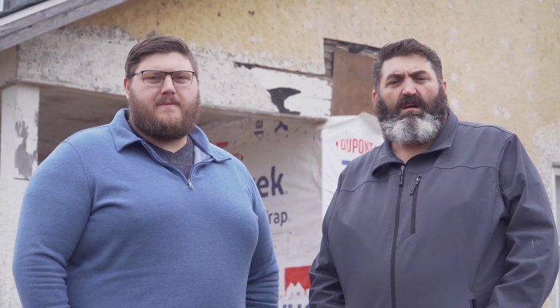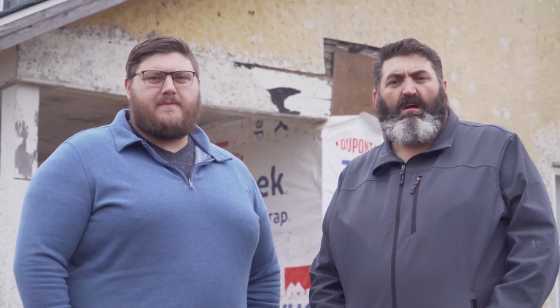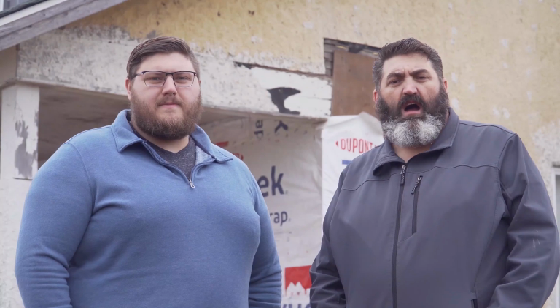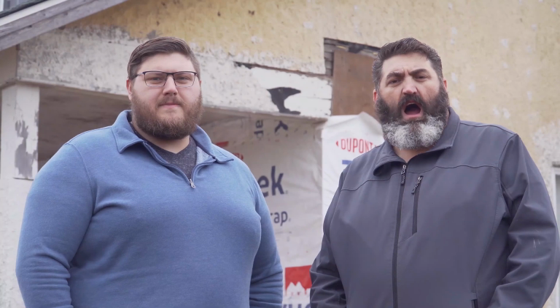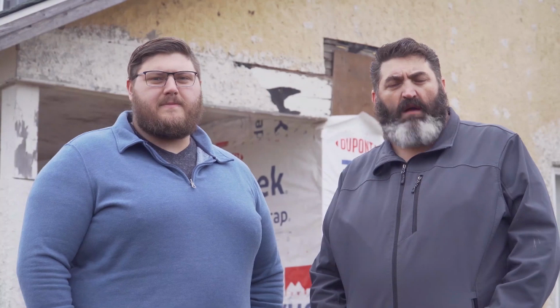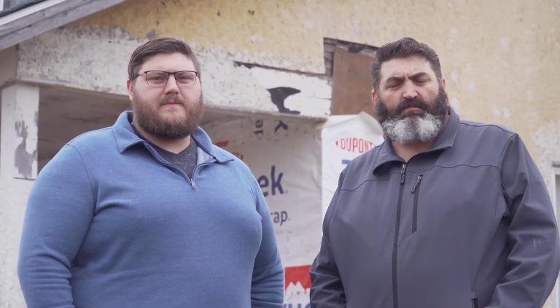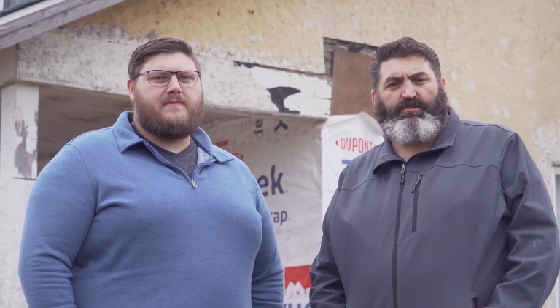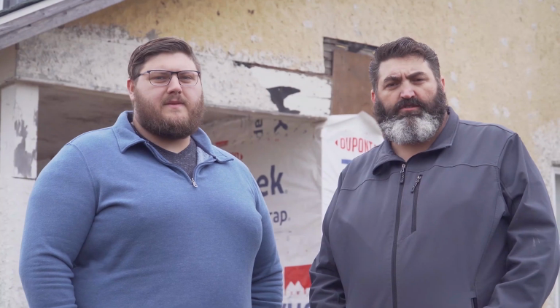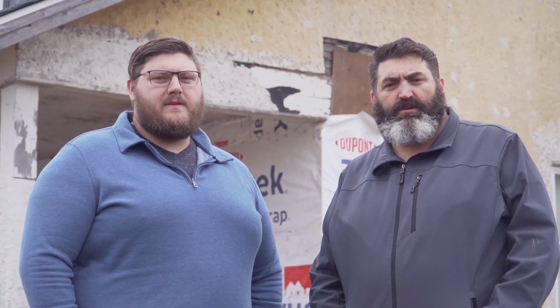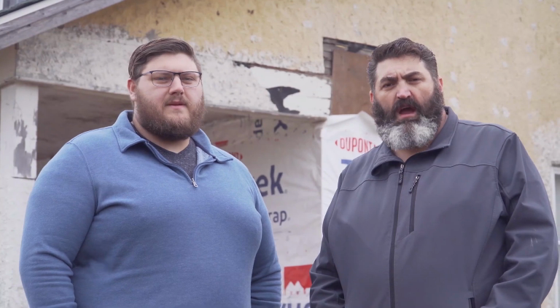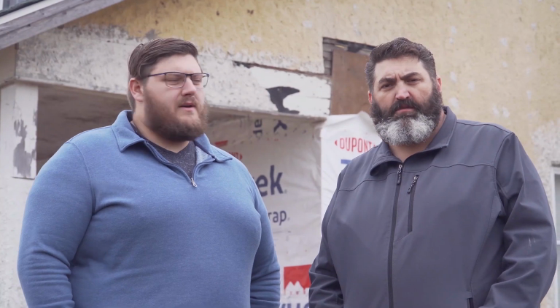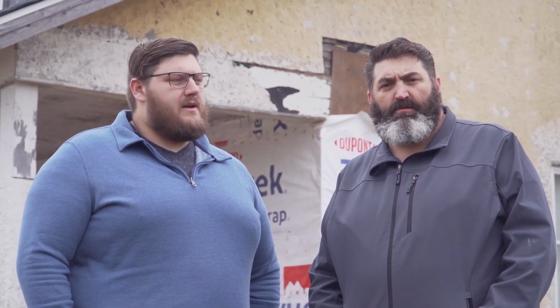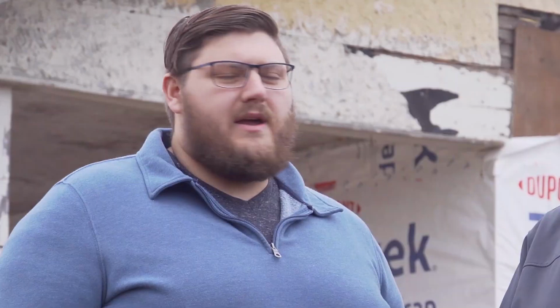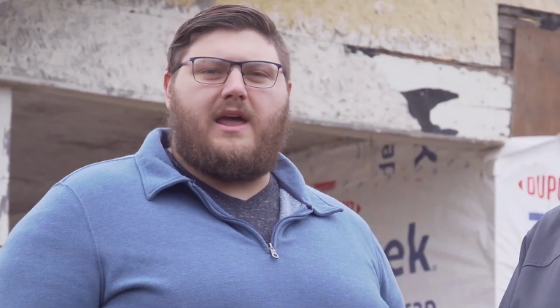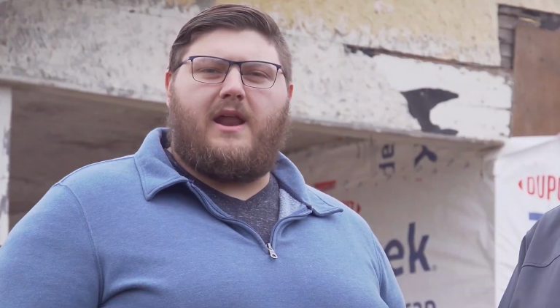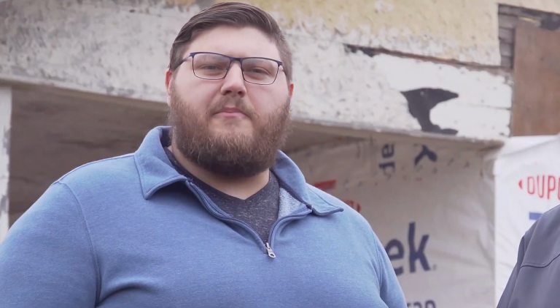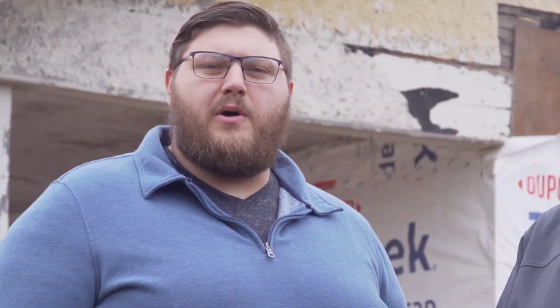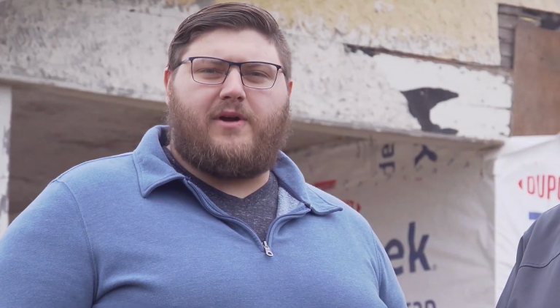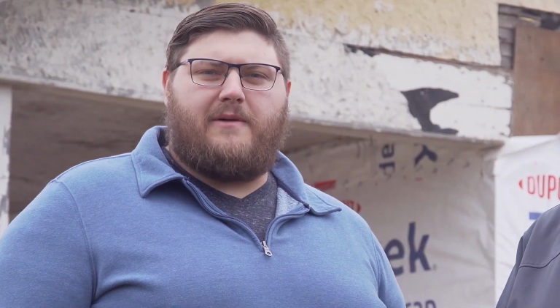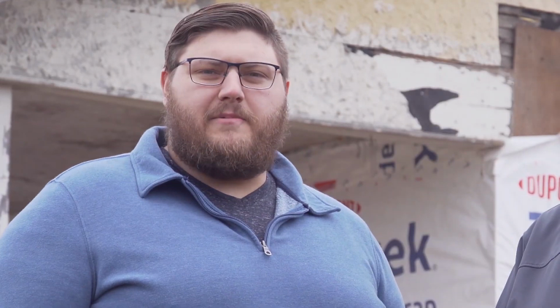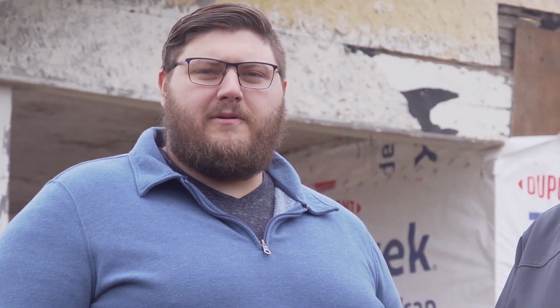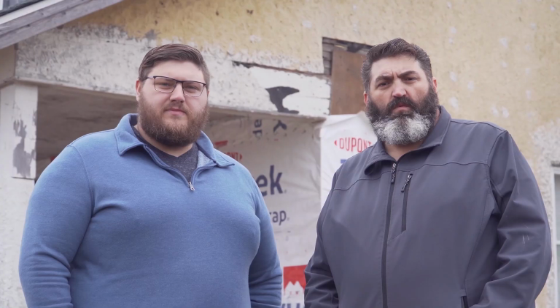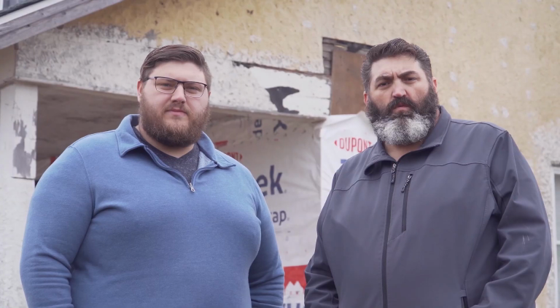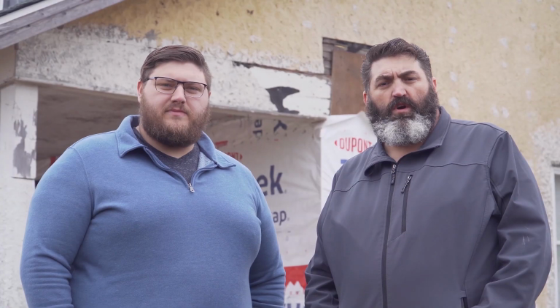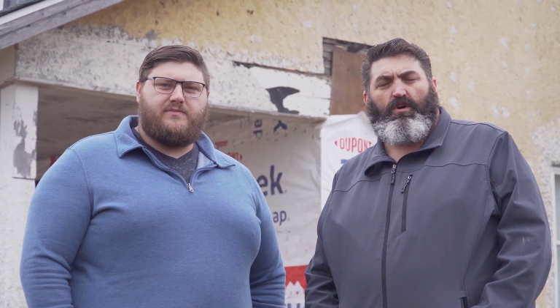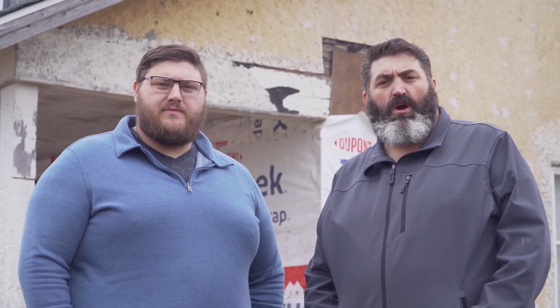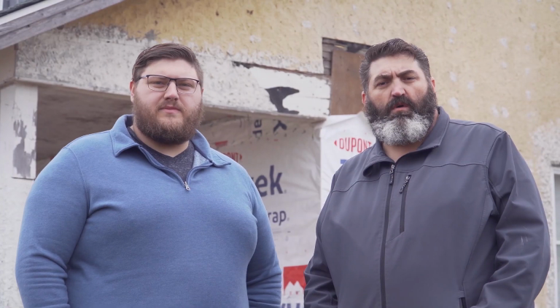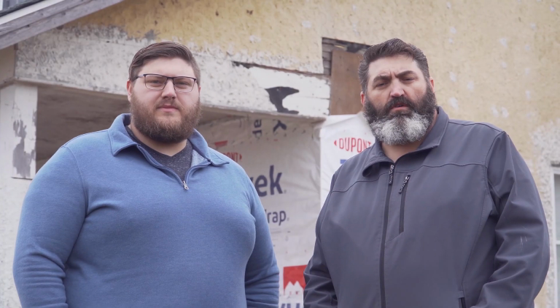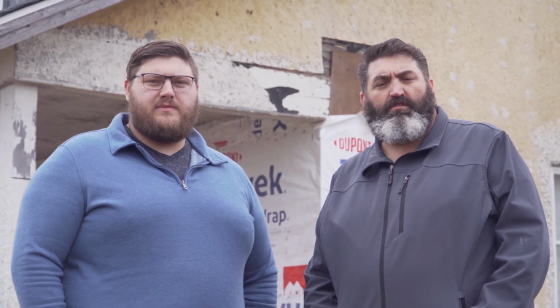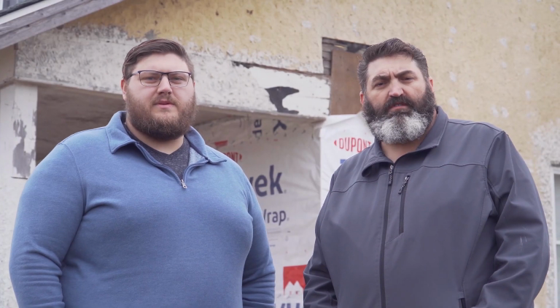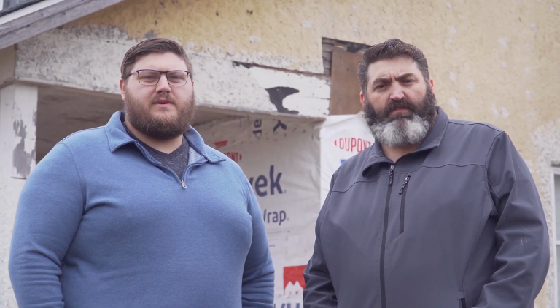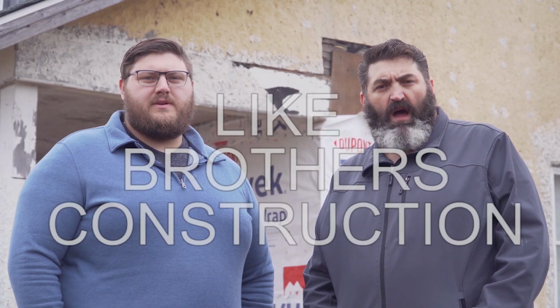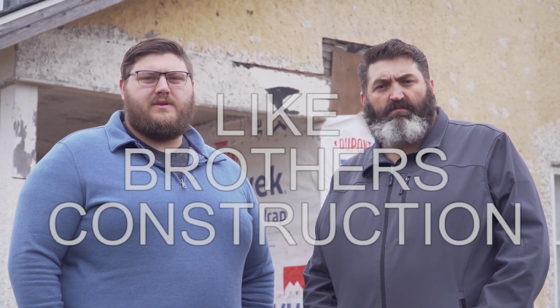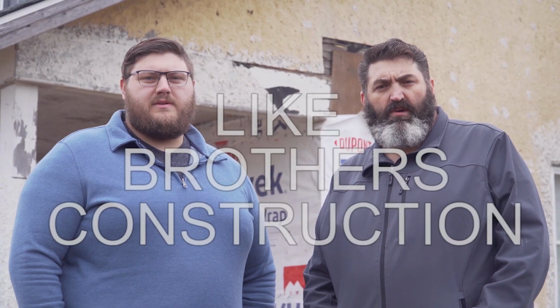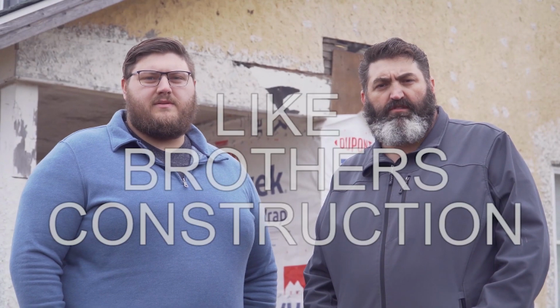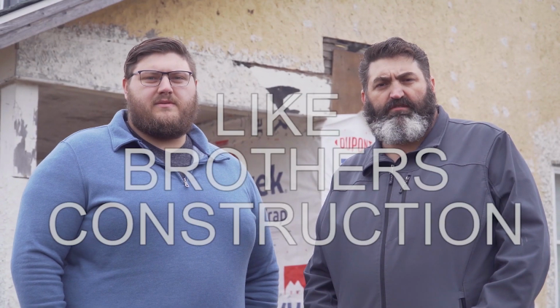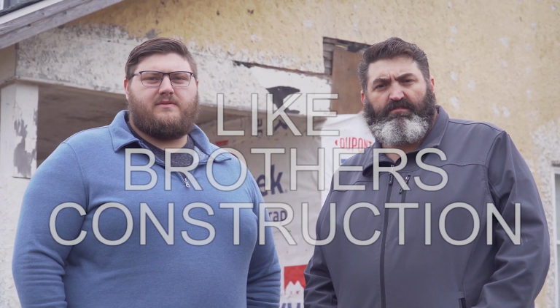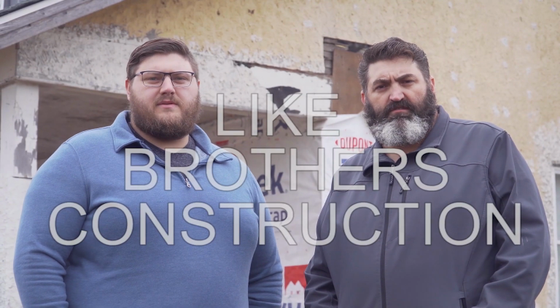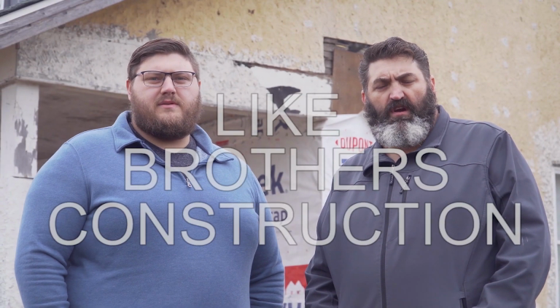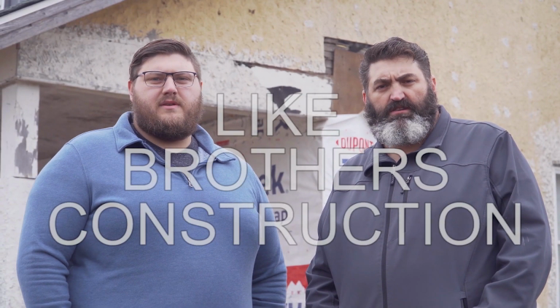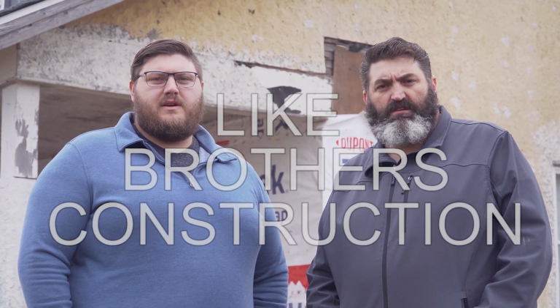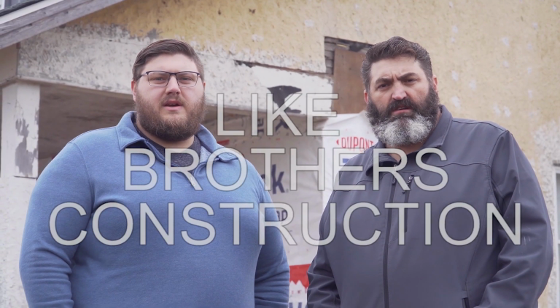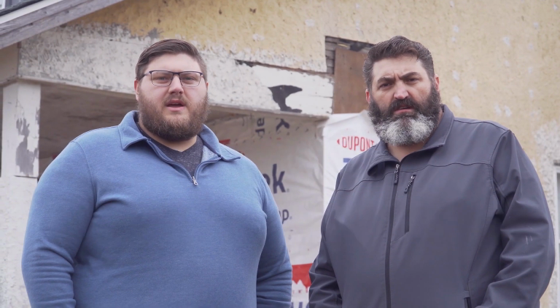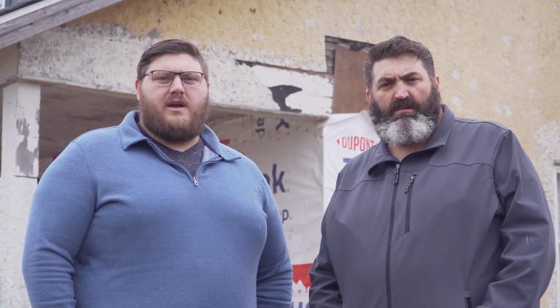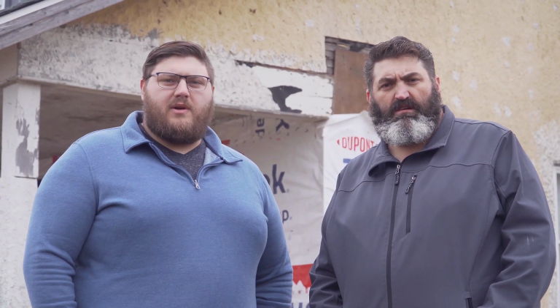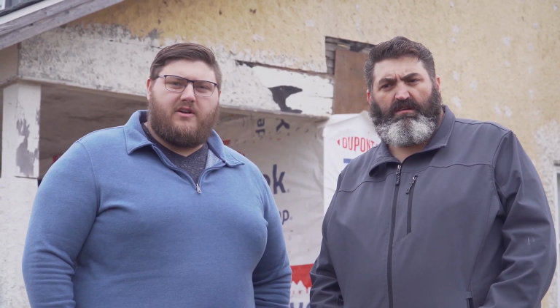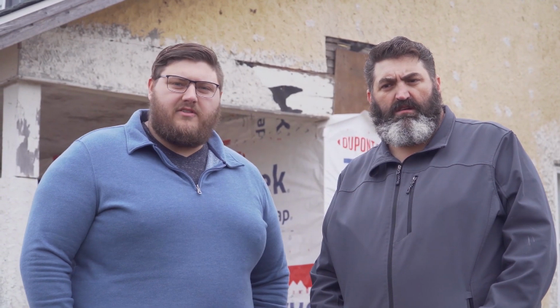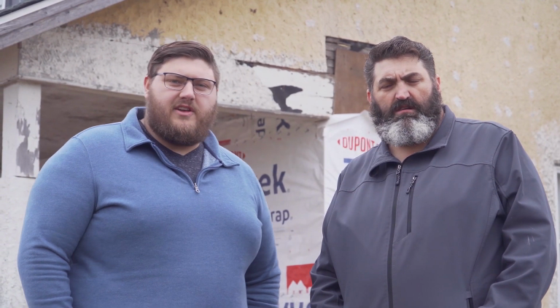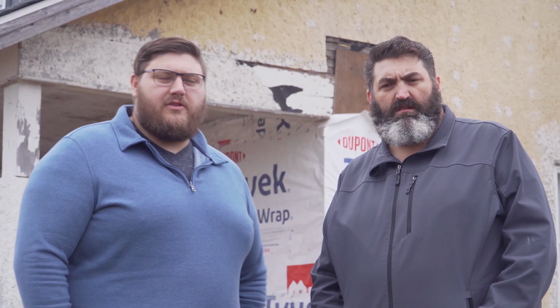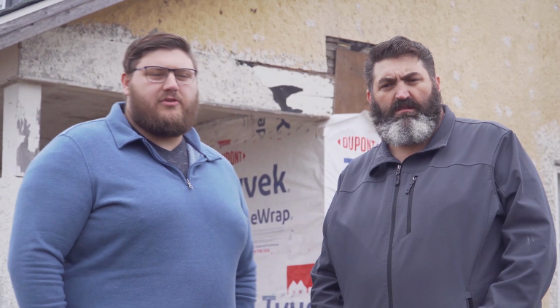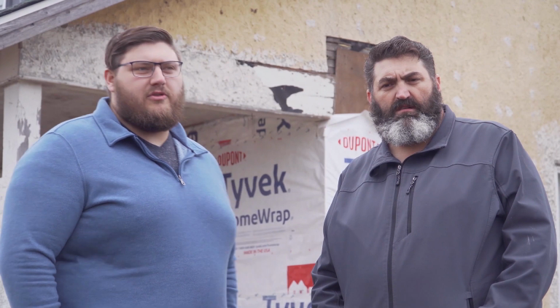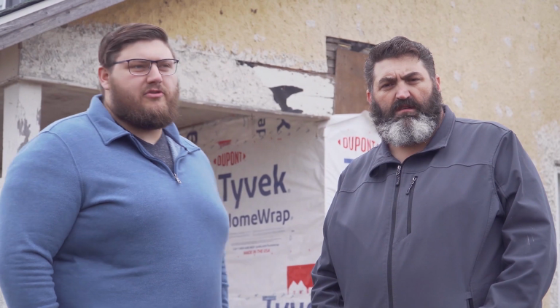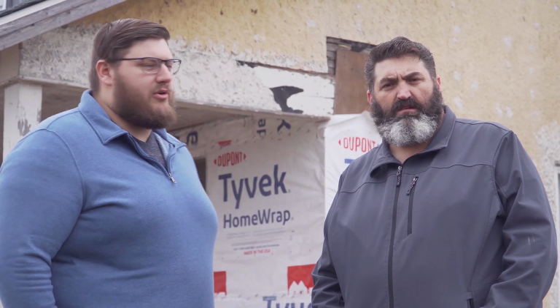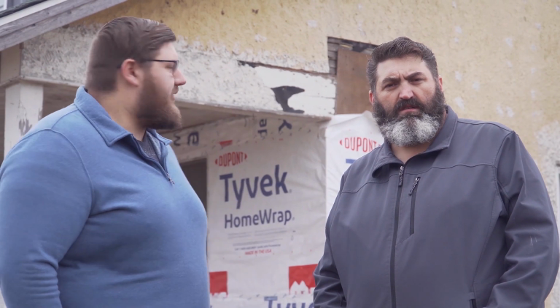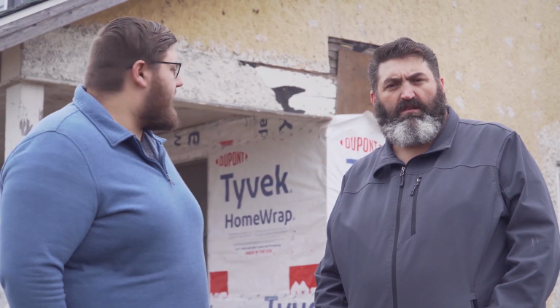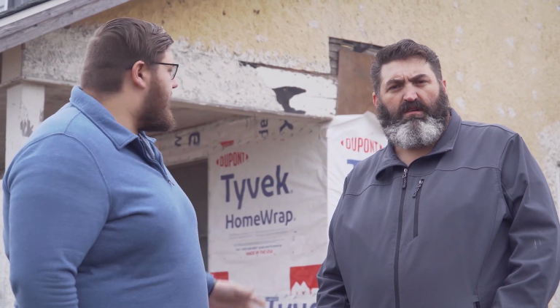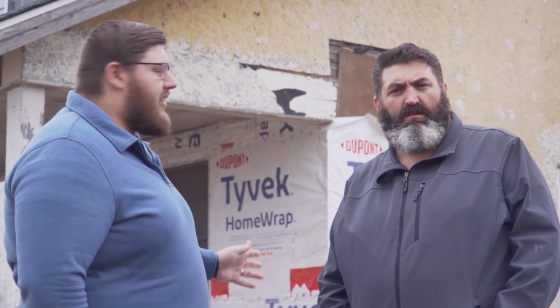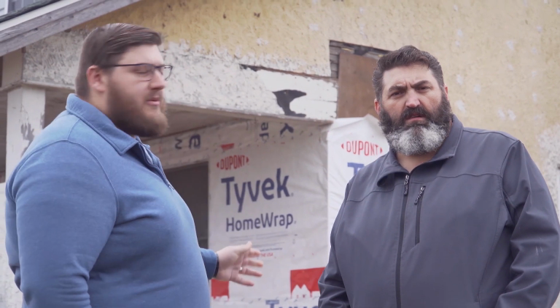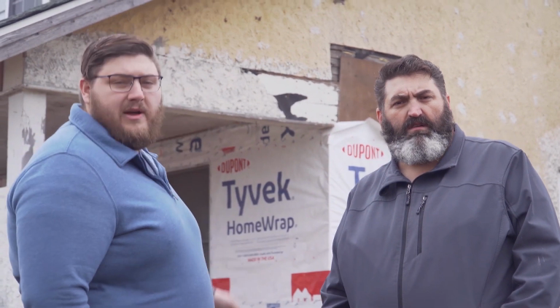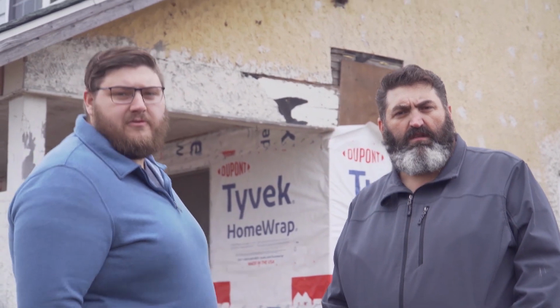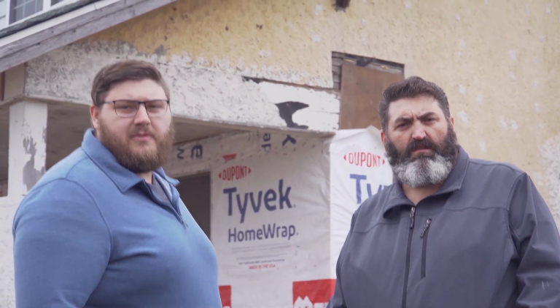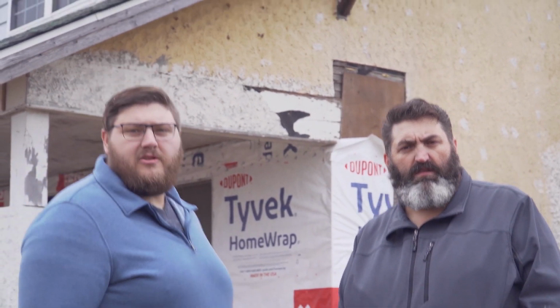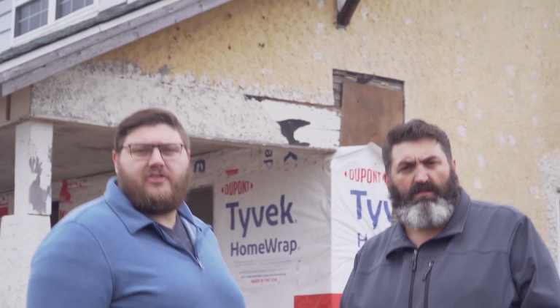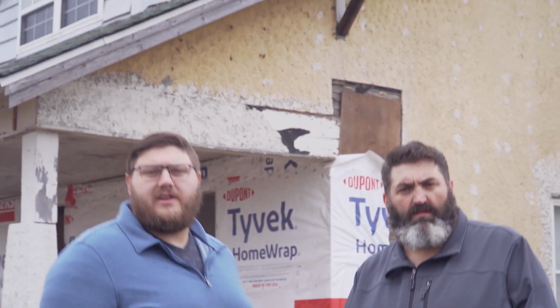I'm Richard Kuiper and I'm Bo Kuiper. We are co-owners of Light Brothers Construction and we're here to take you through a tour of our farmhouse project.